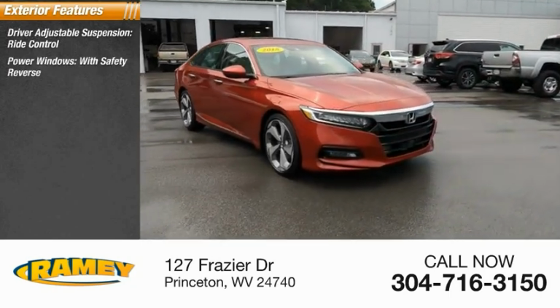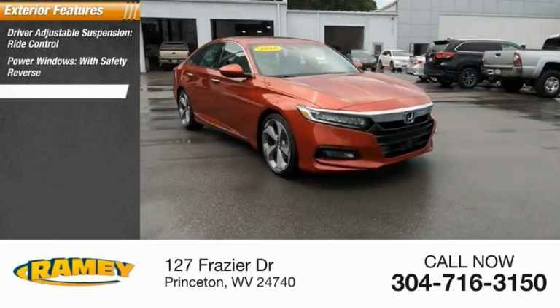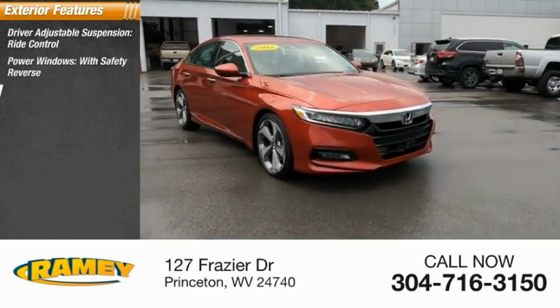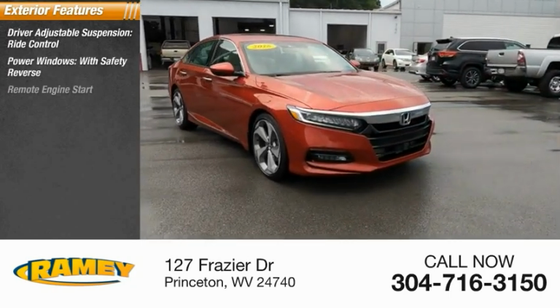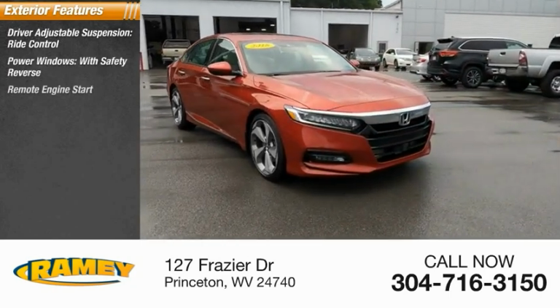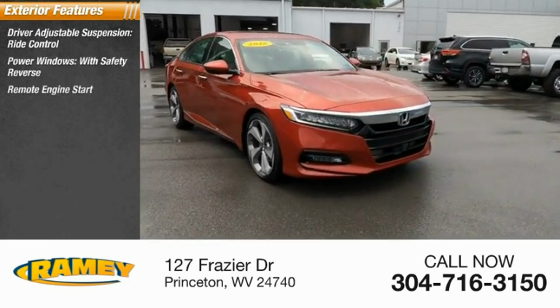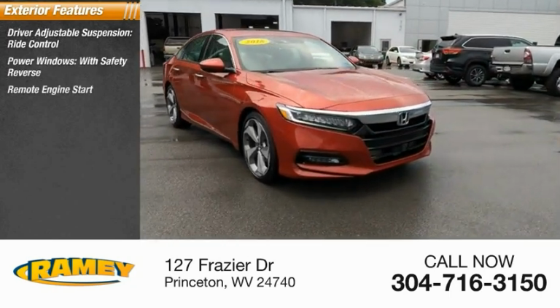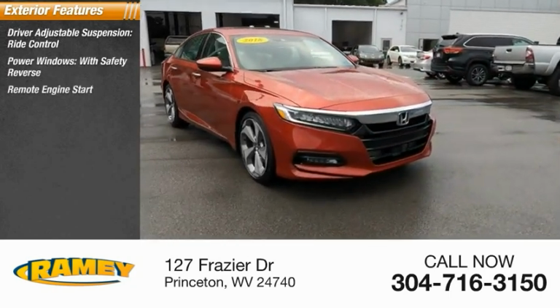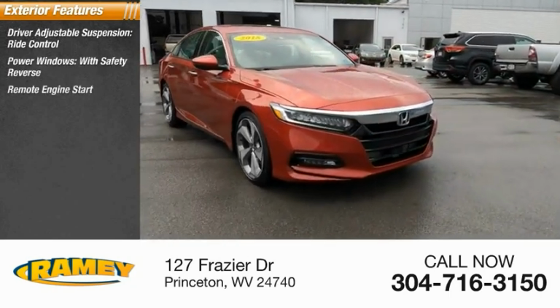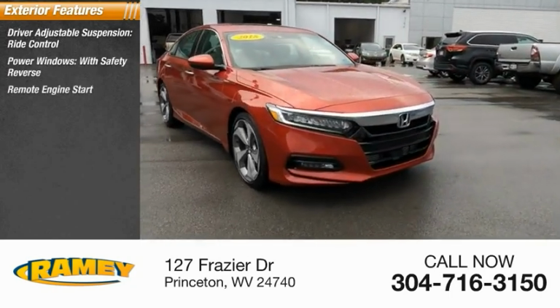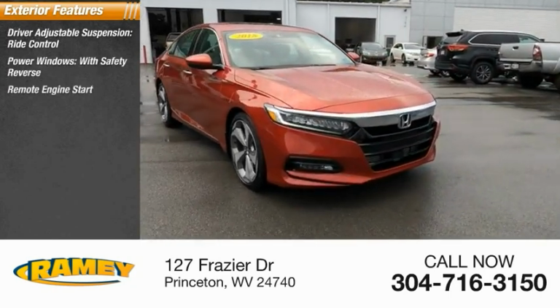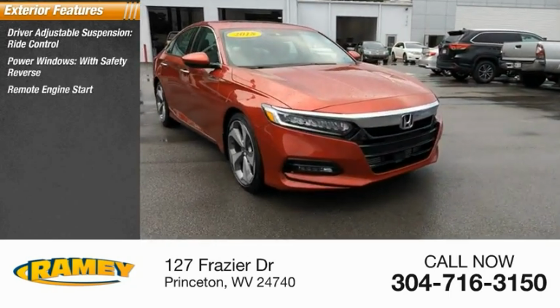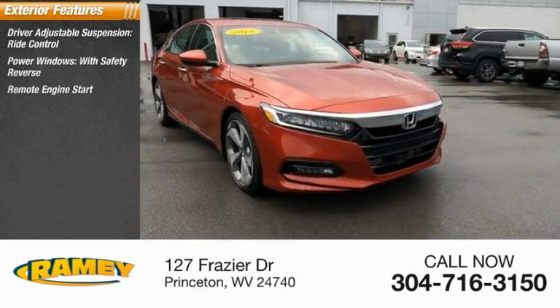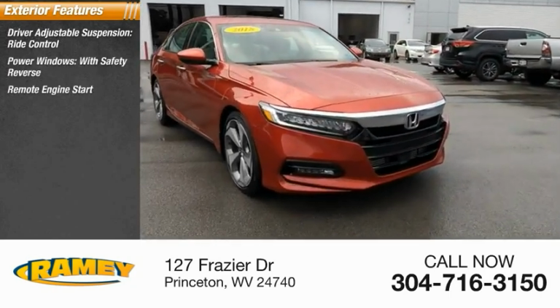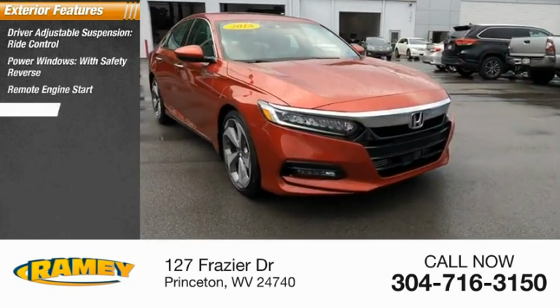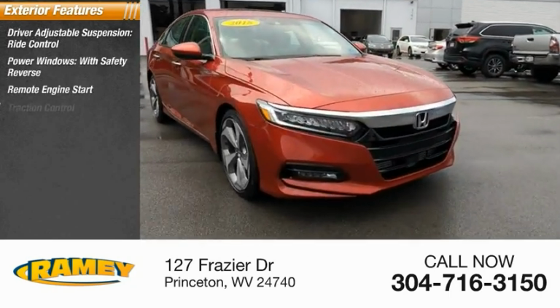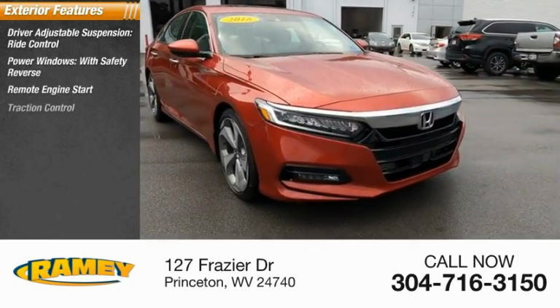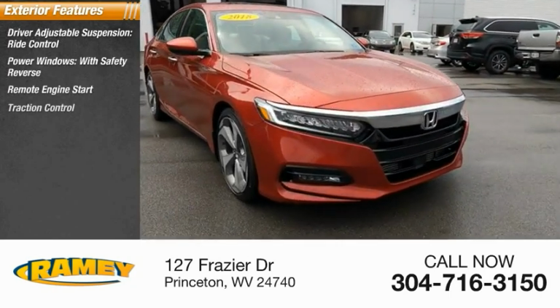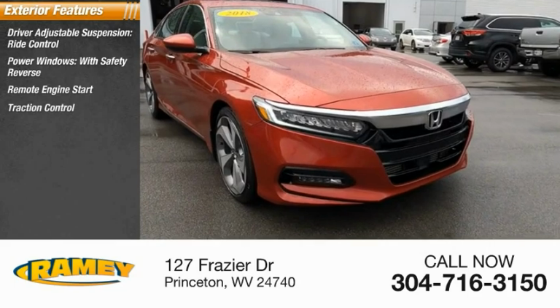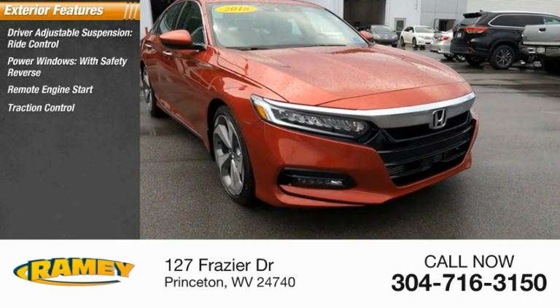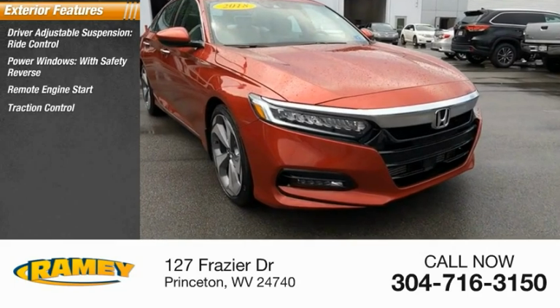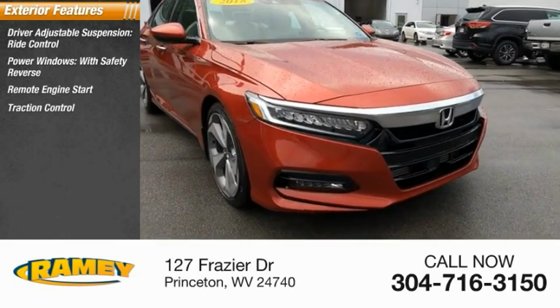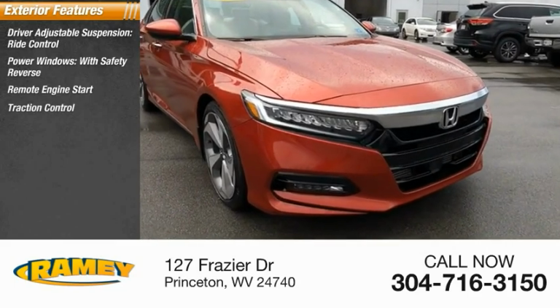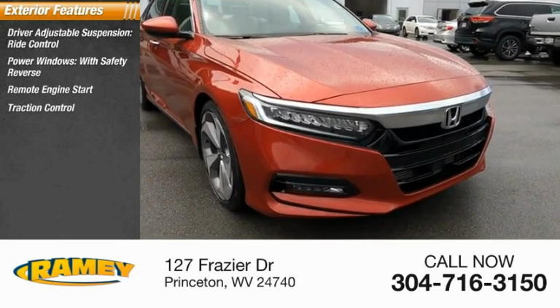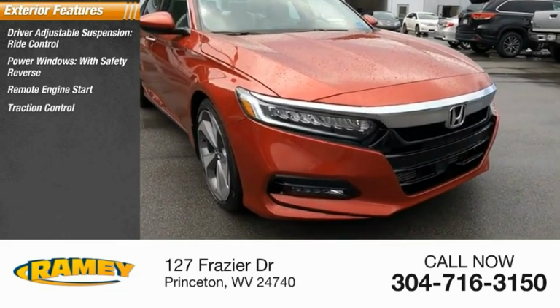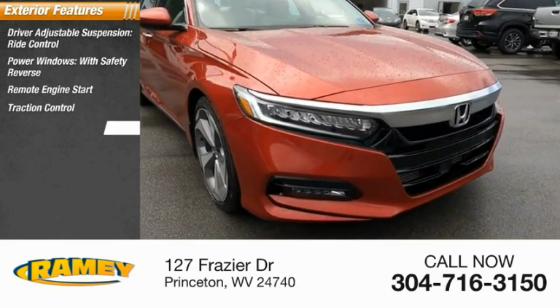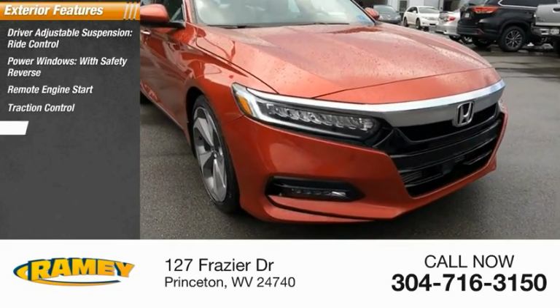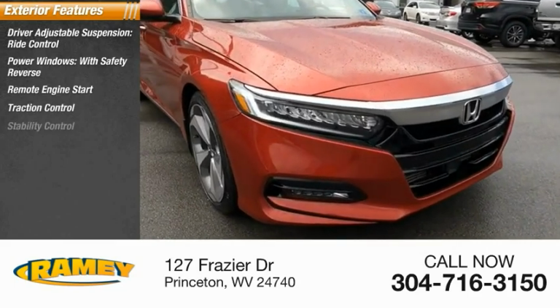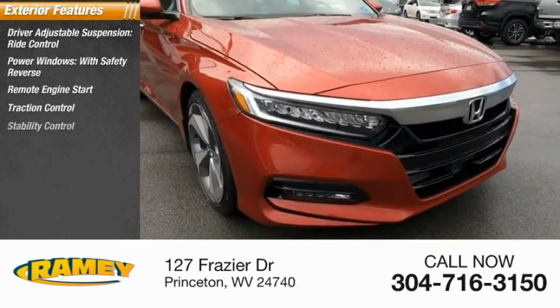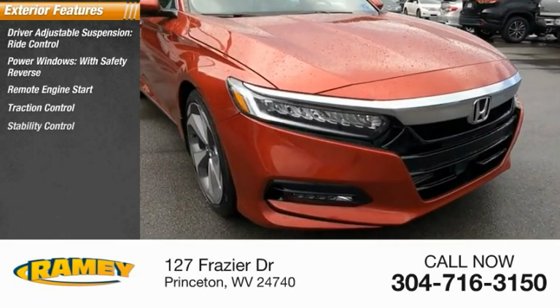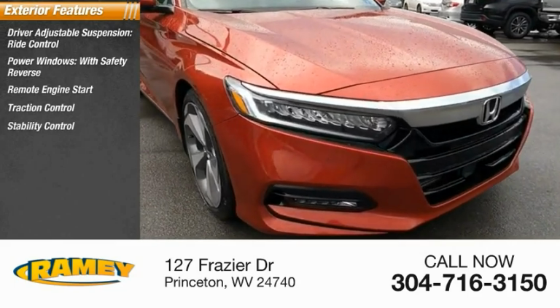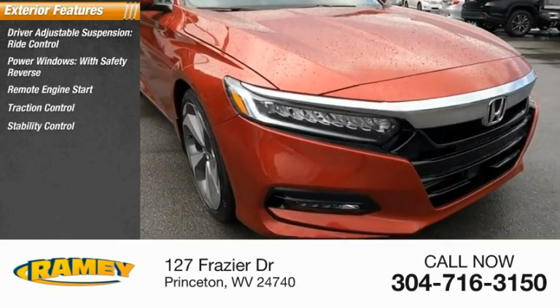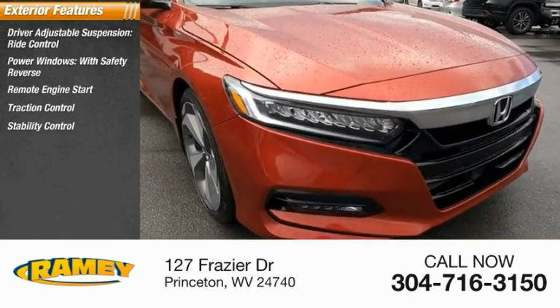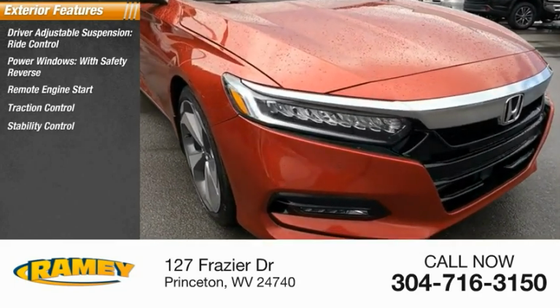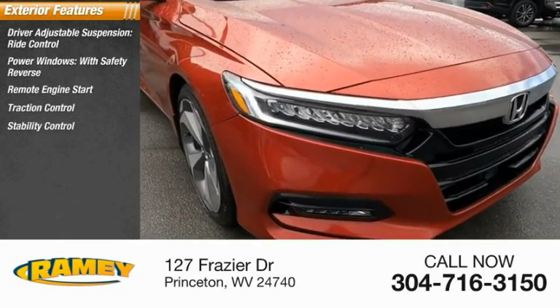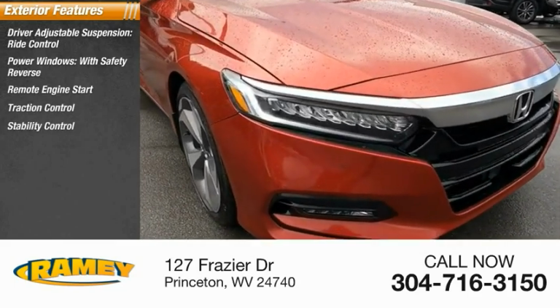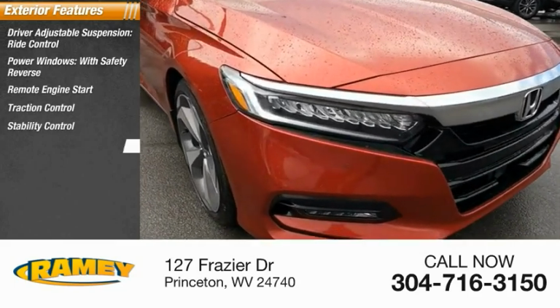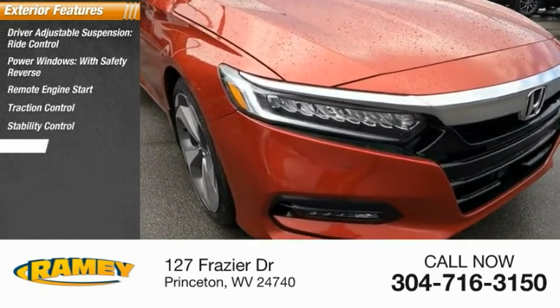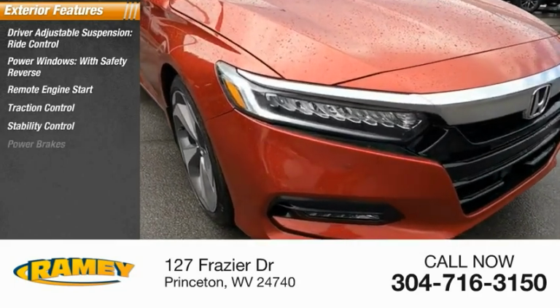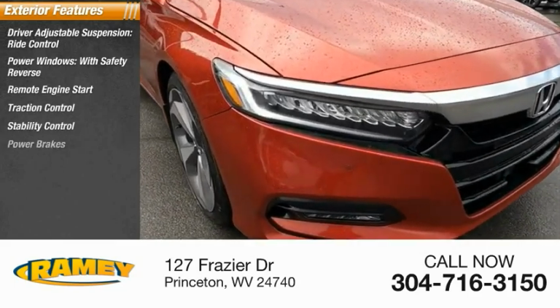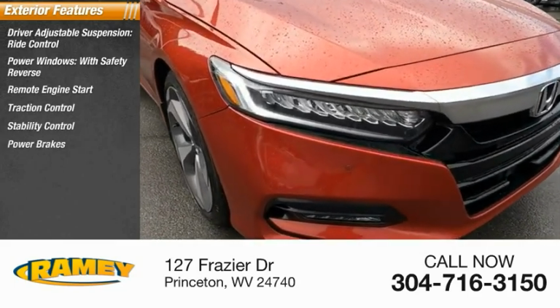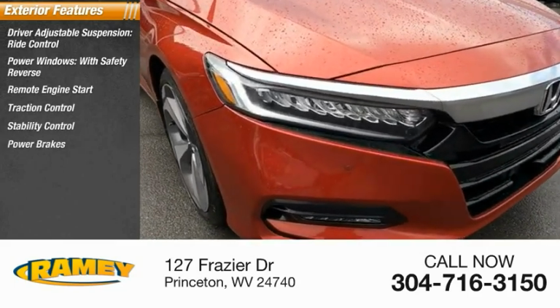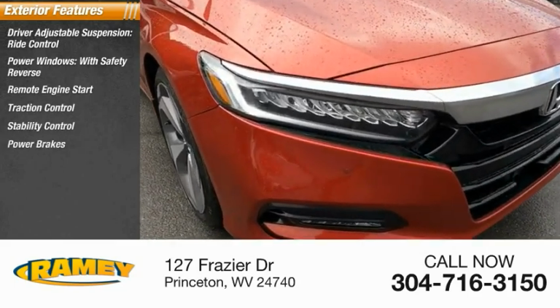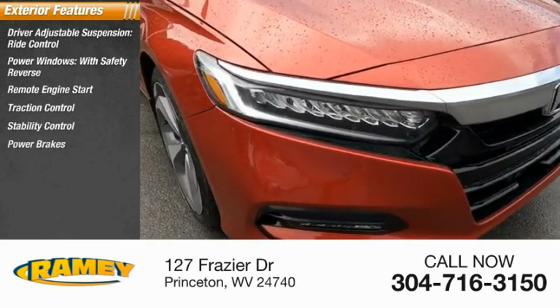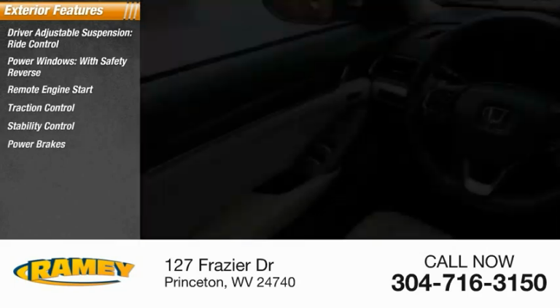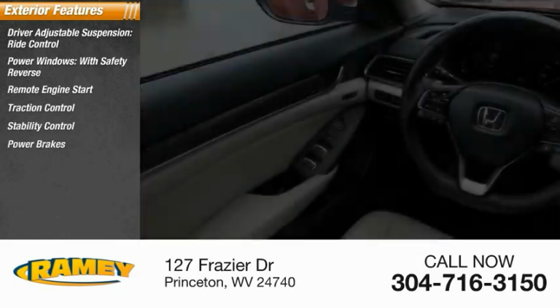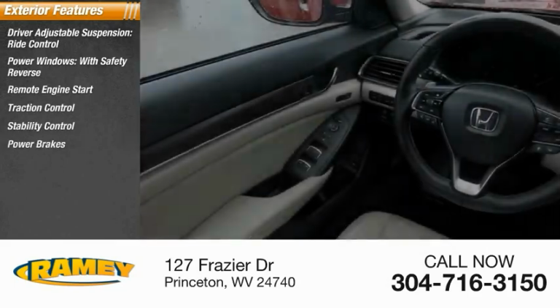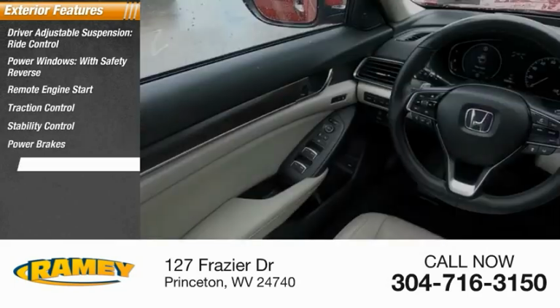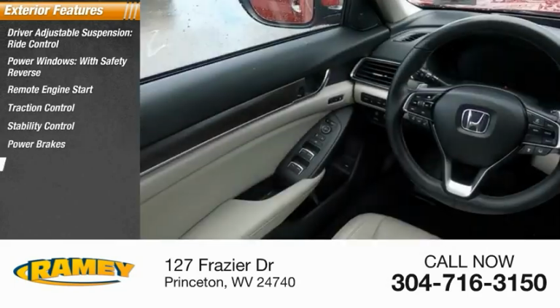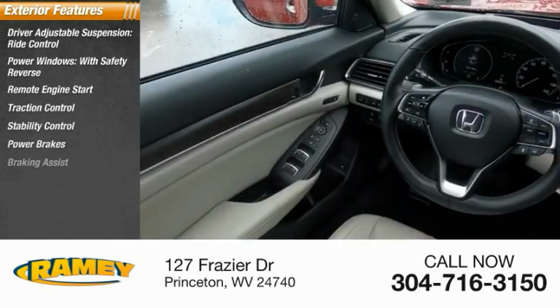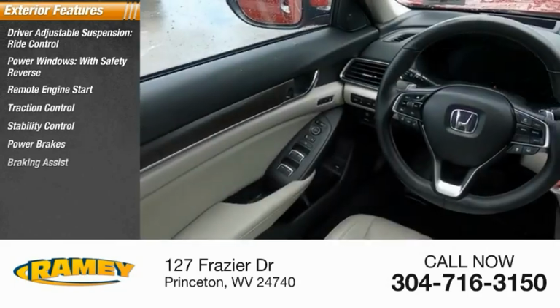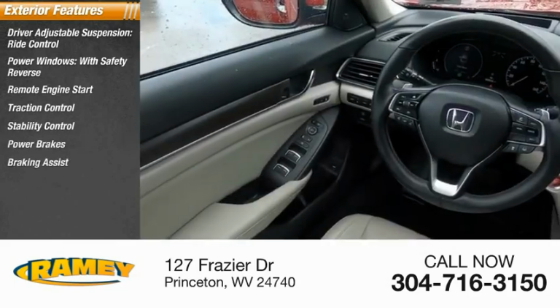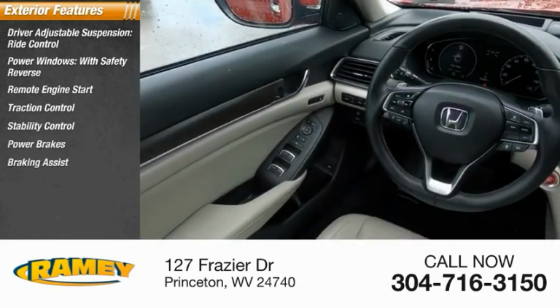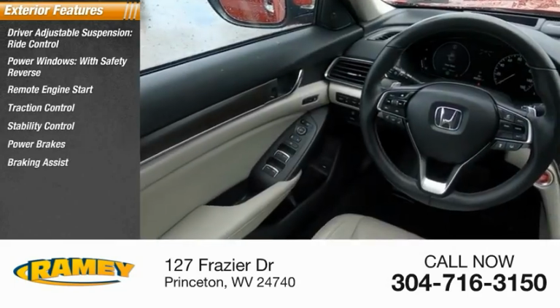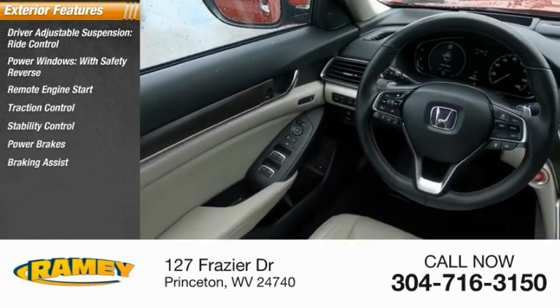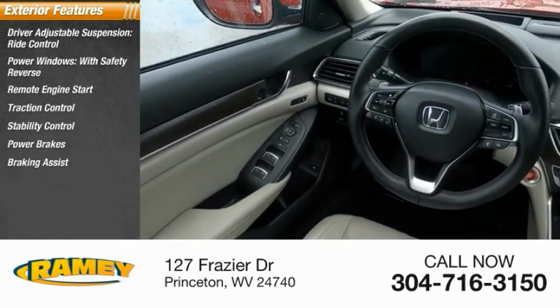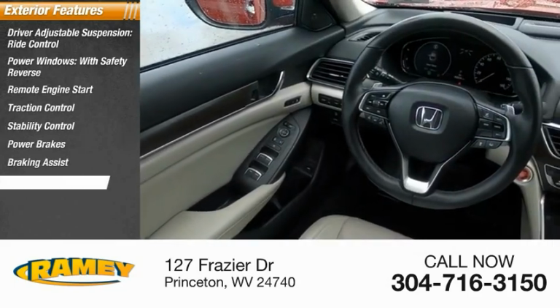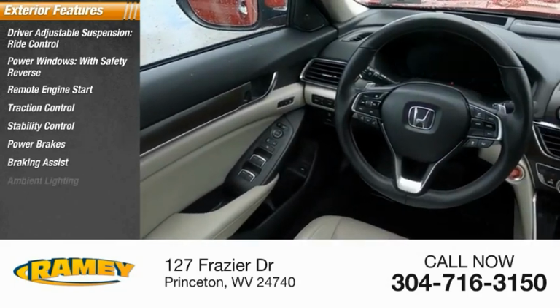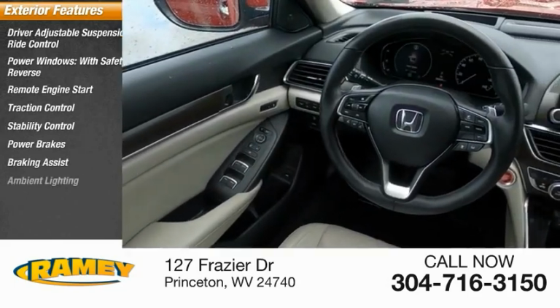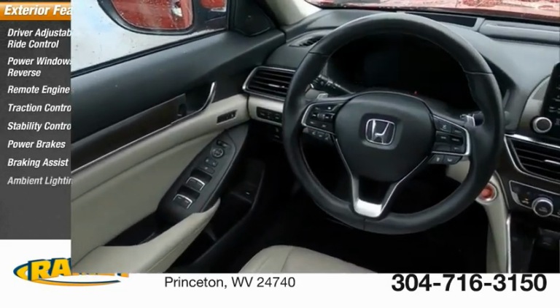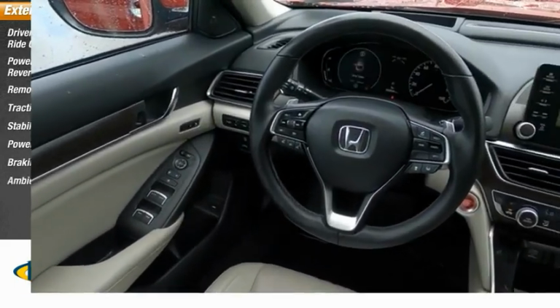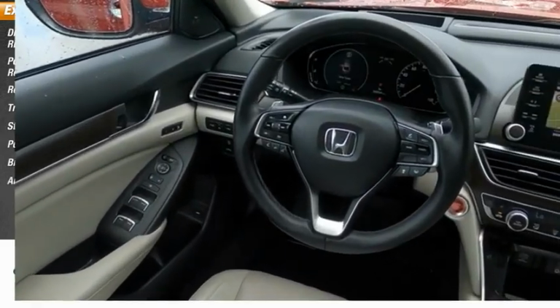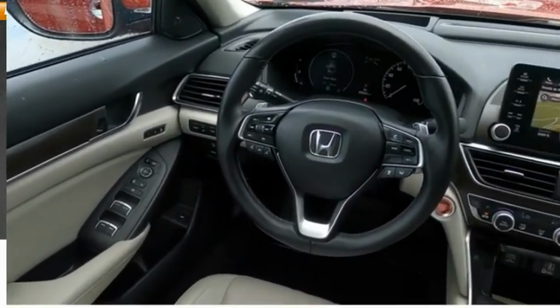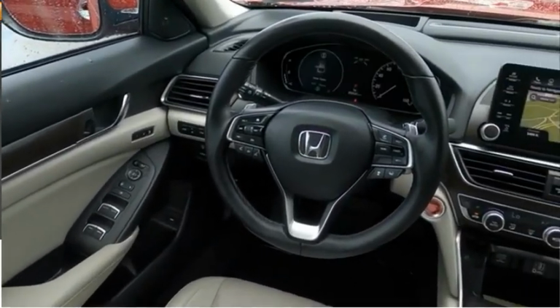Remote engine start, traction control, stability control, power brakes, braking assist, ambient lighting.